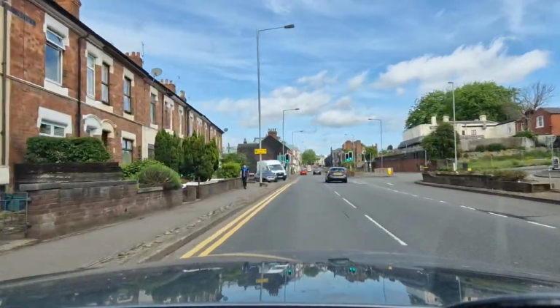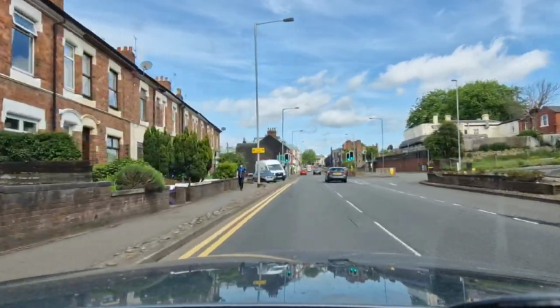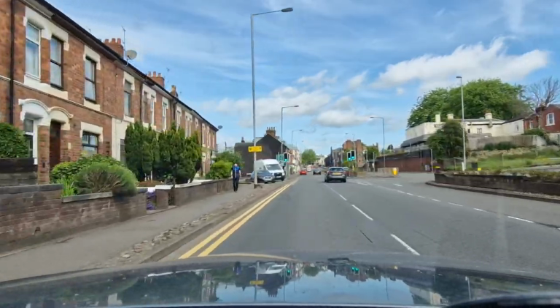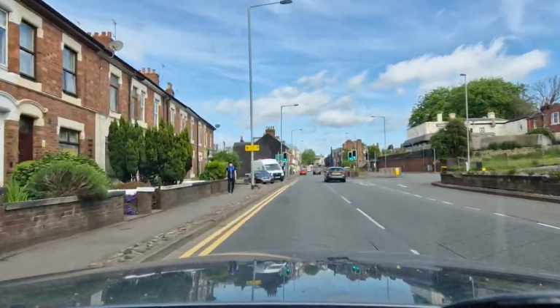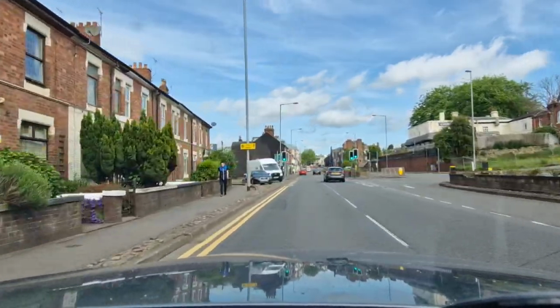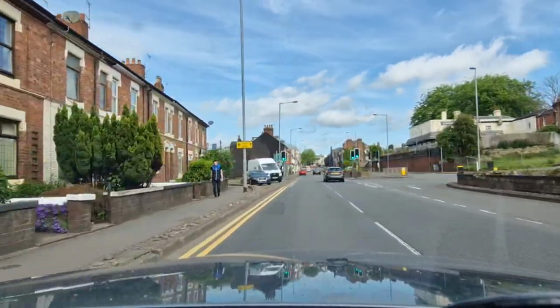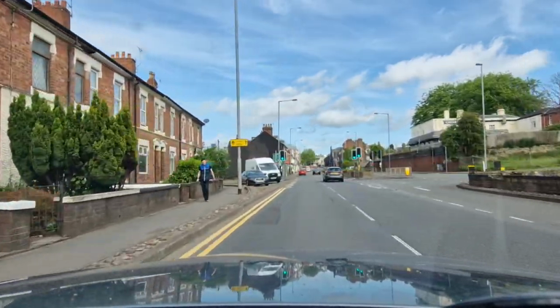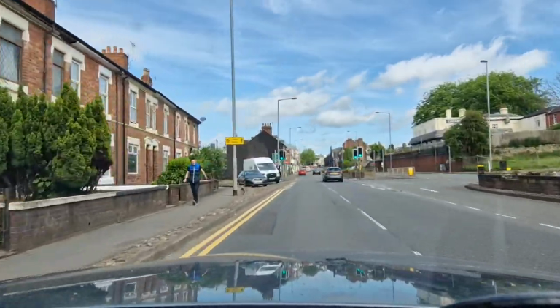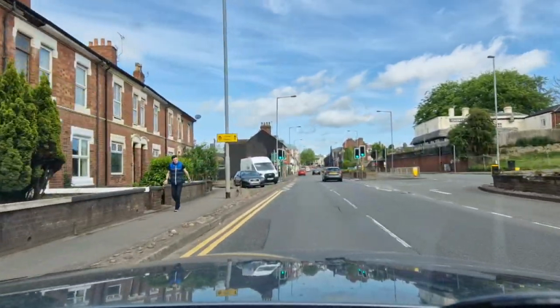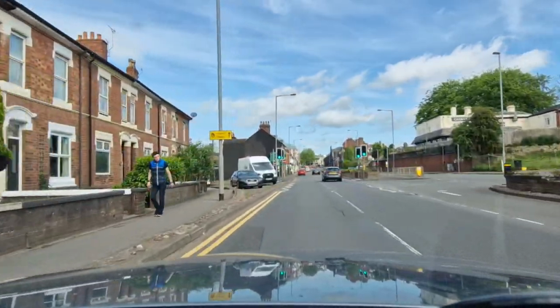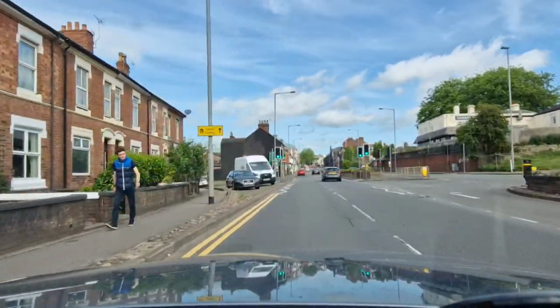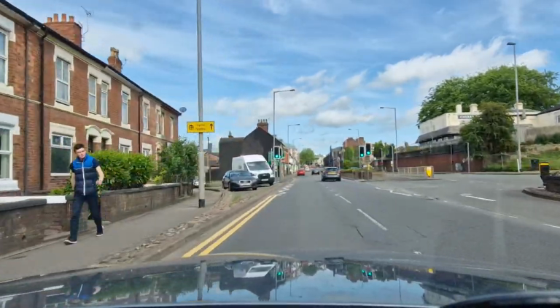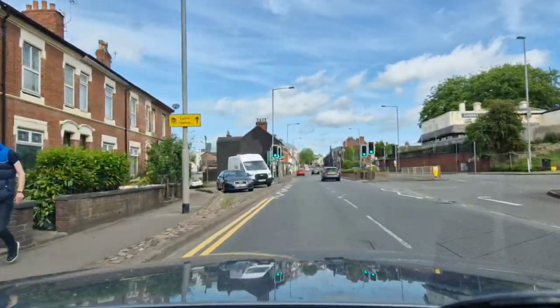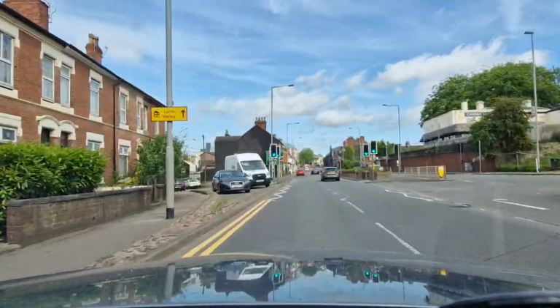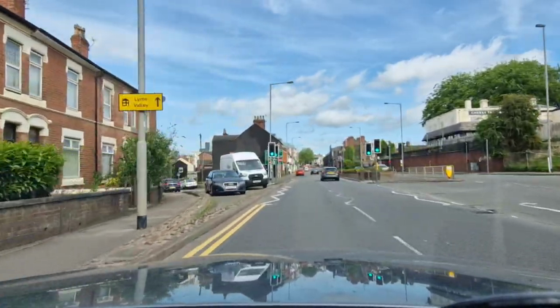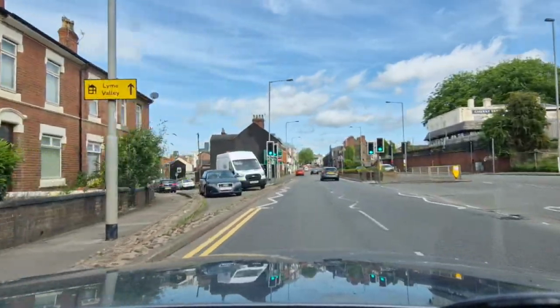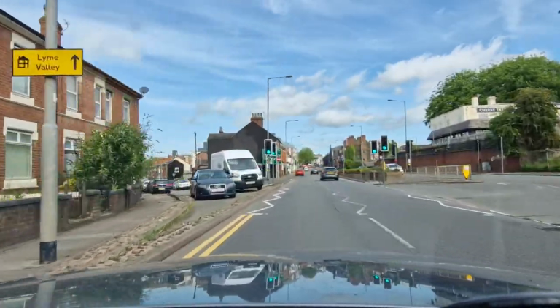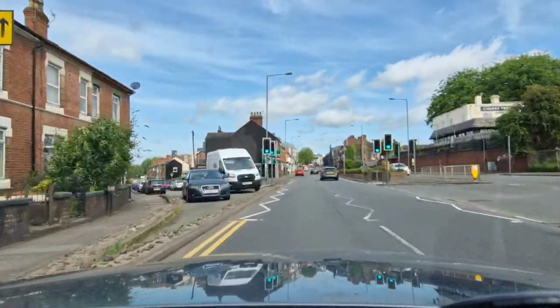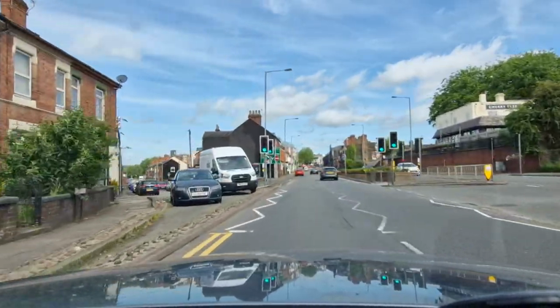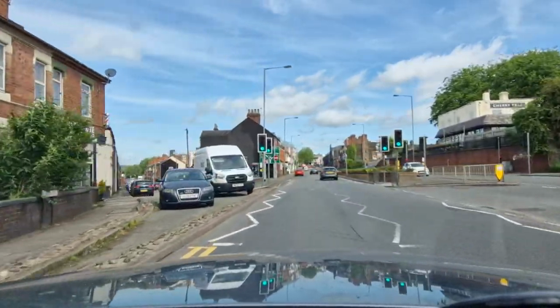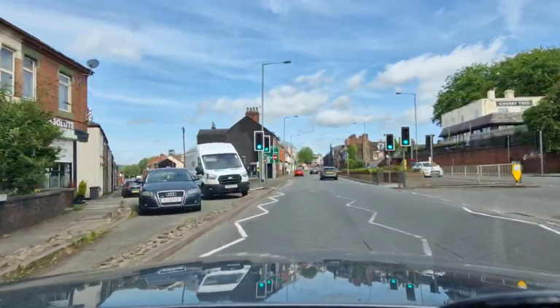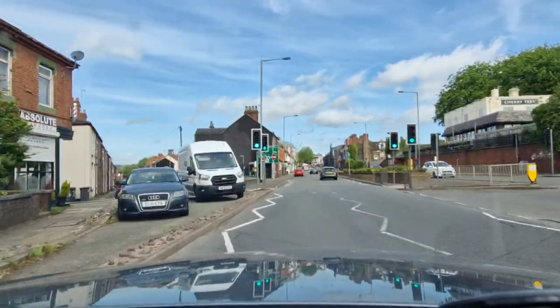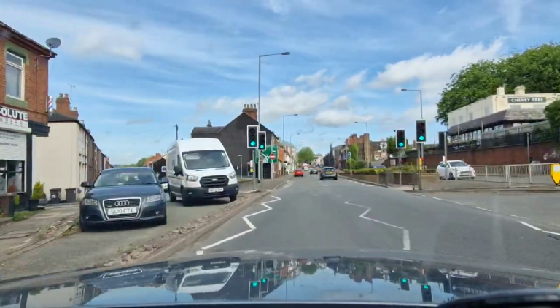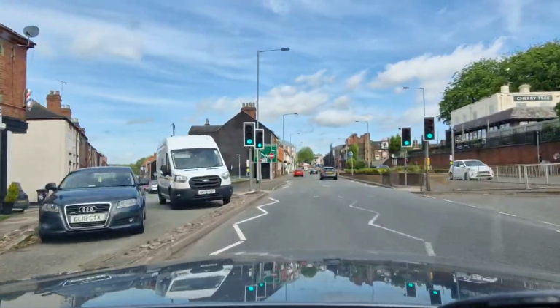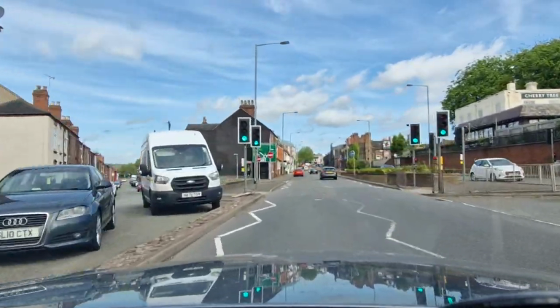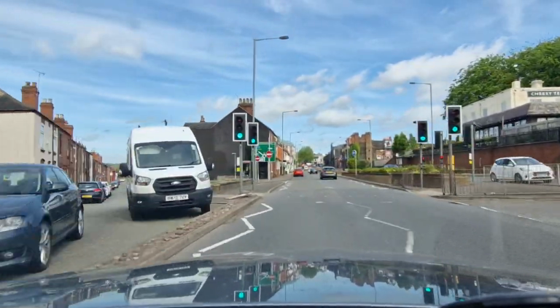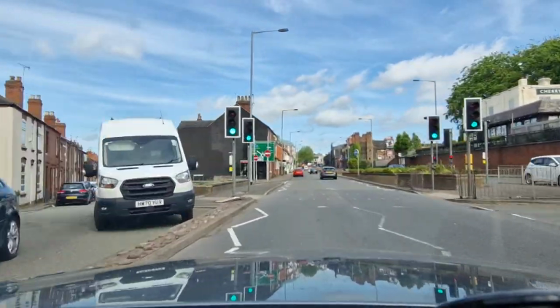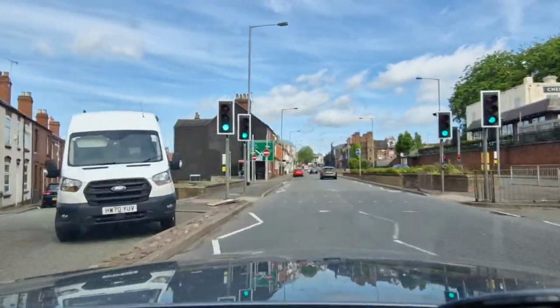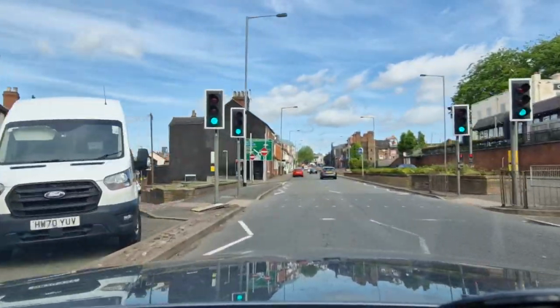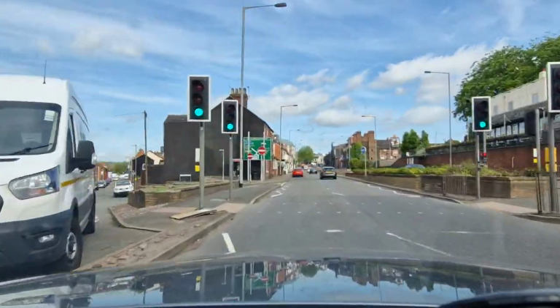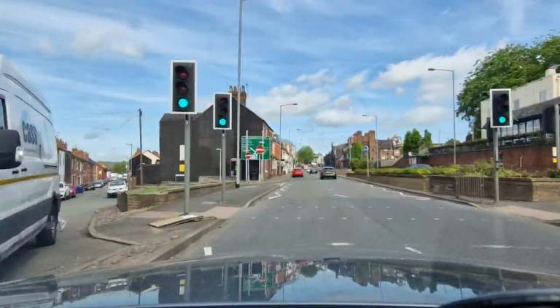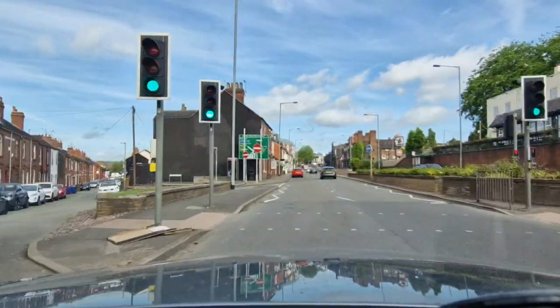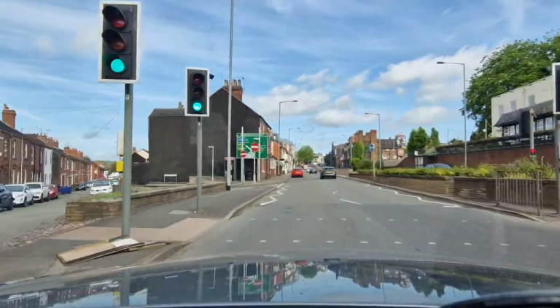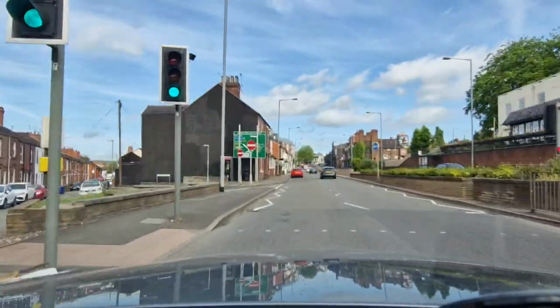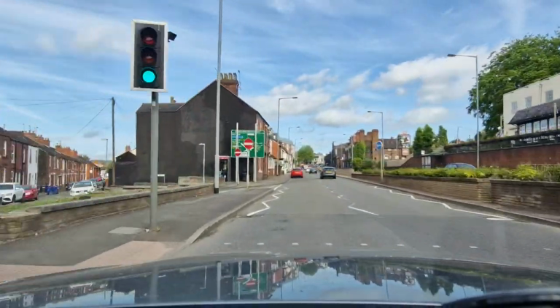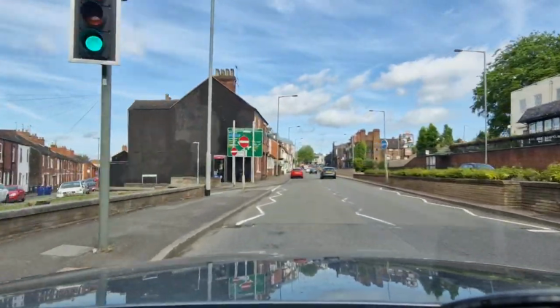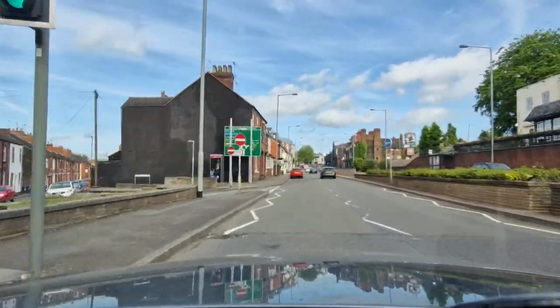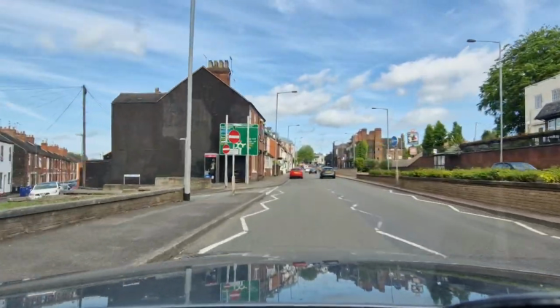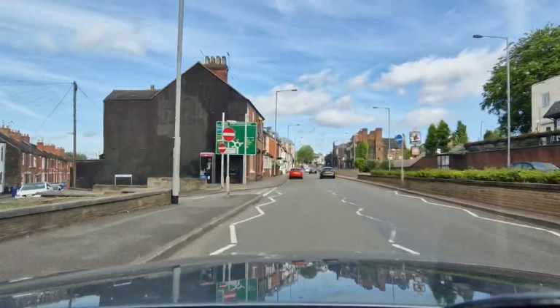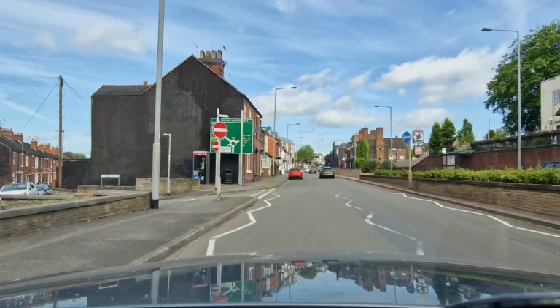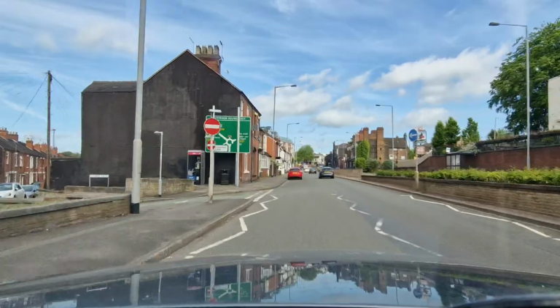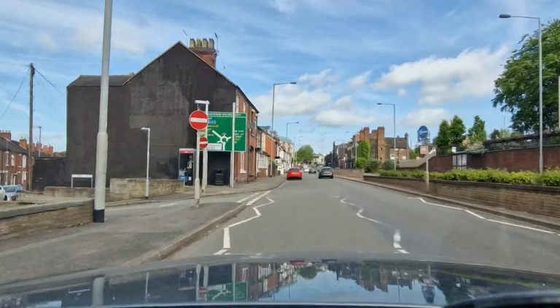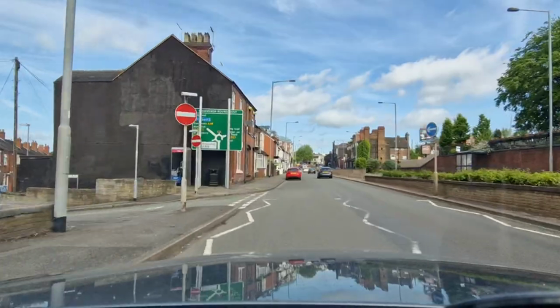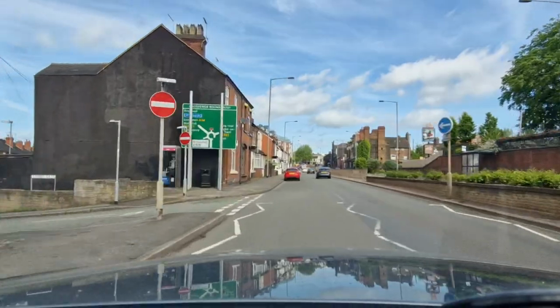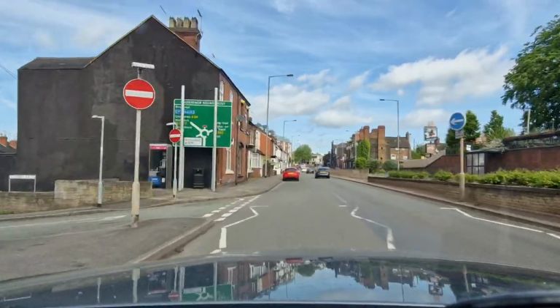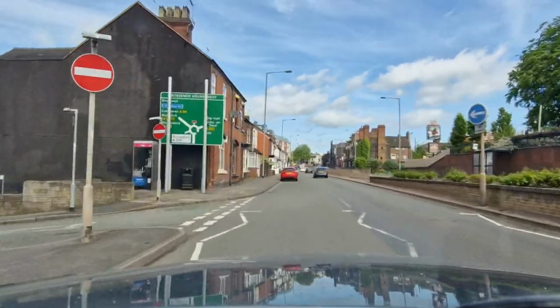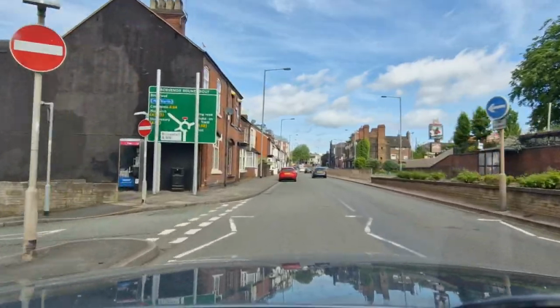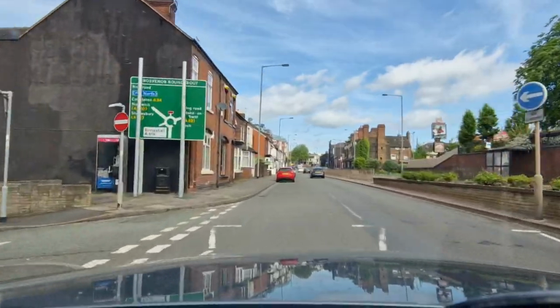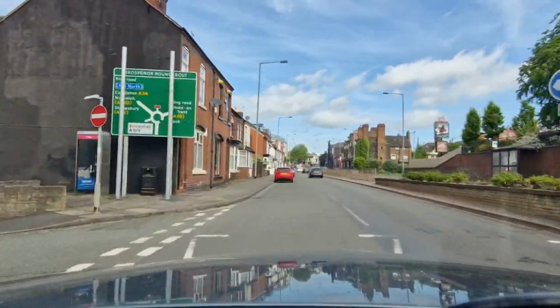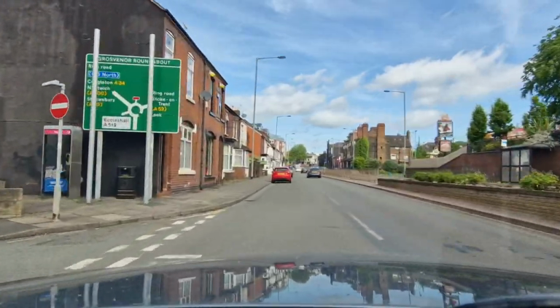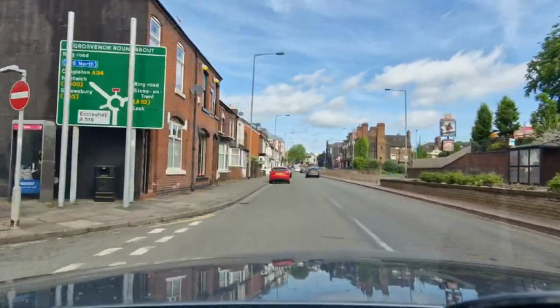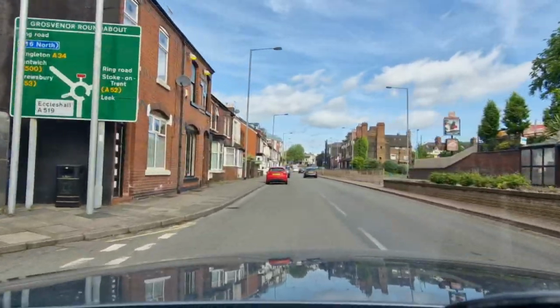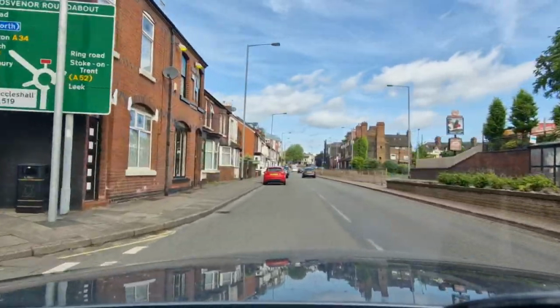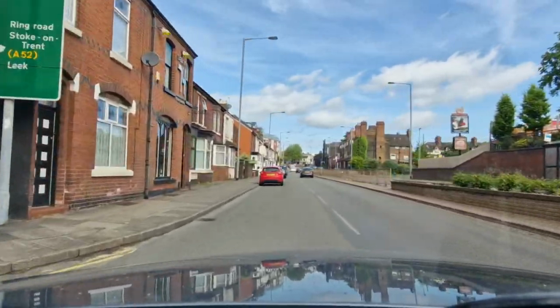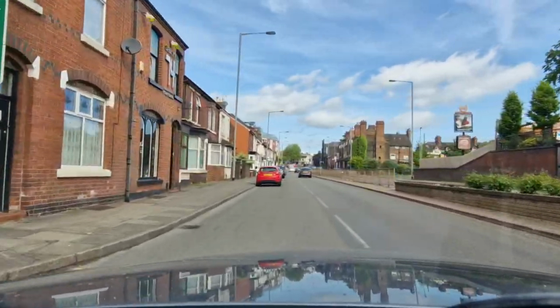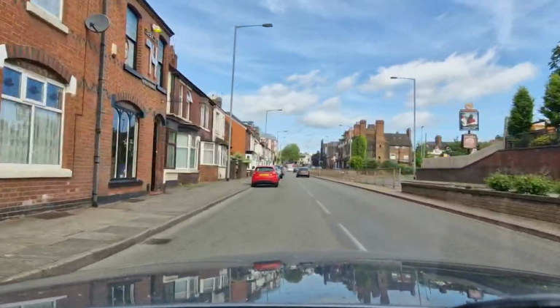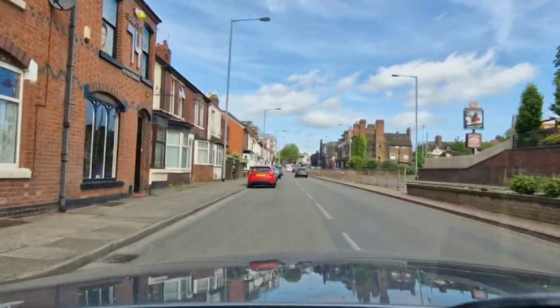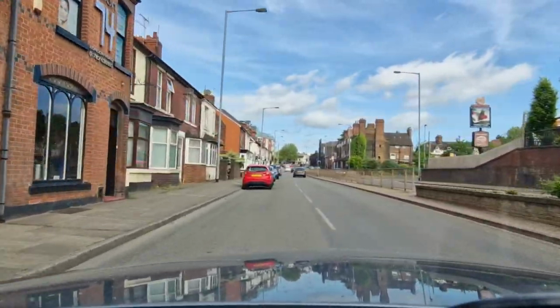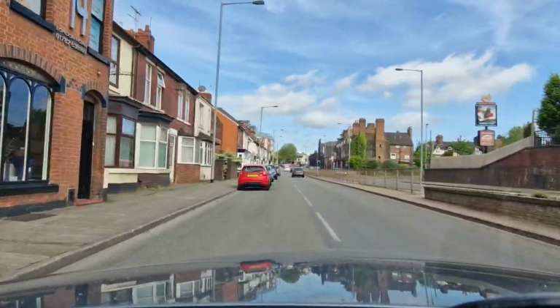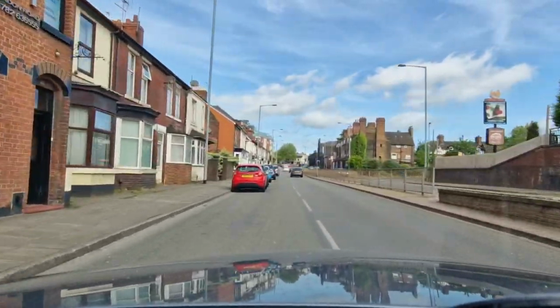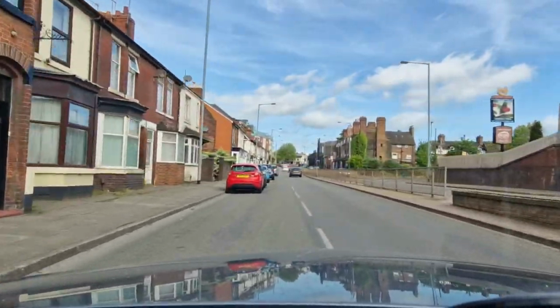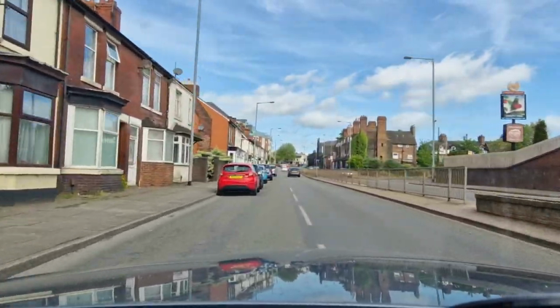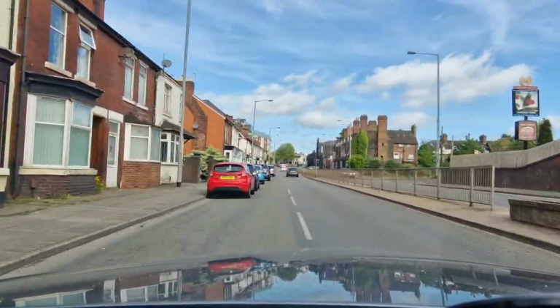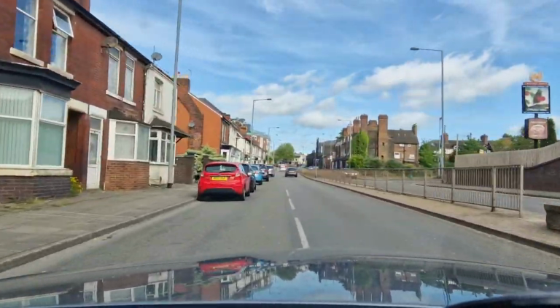Checking my mirror and scanning this pedestrian crossing for anyone approaching it — middle mirror, right mirror, signalling right — and I'm gently moving into the right lane.